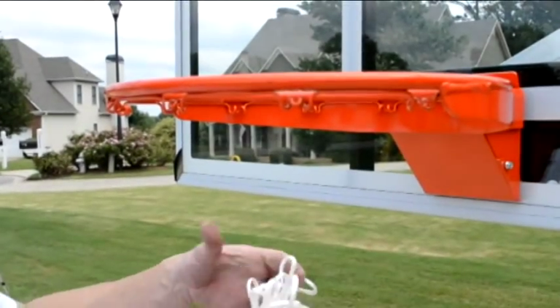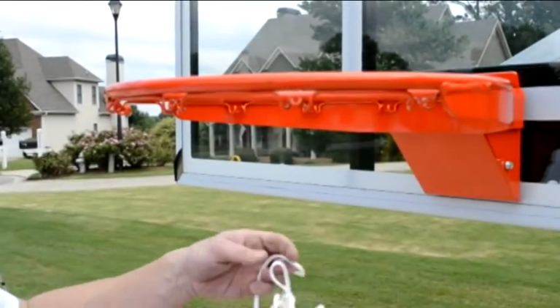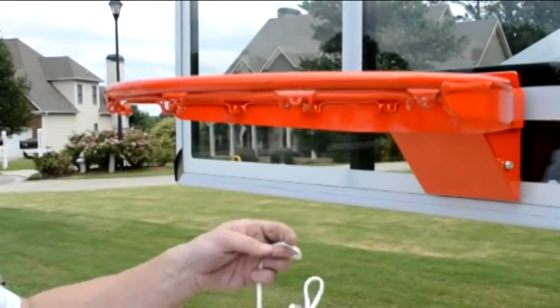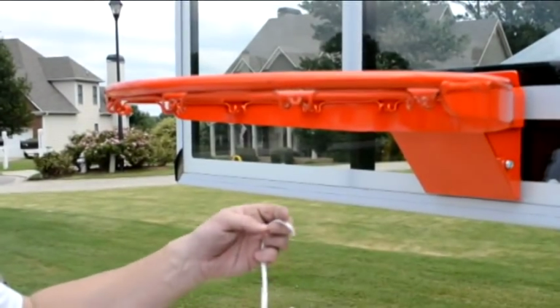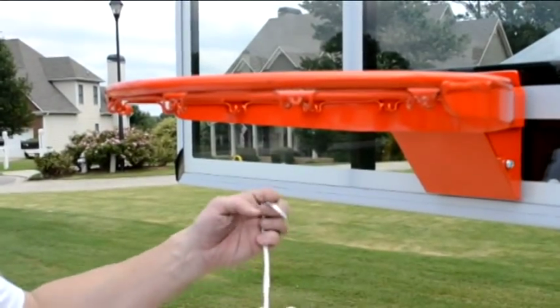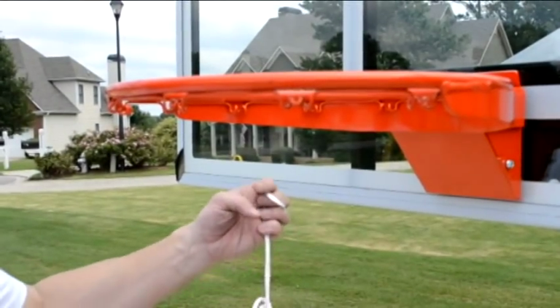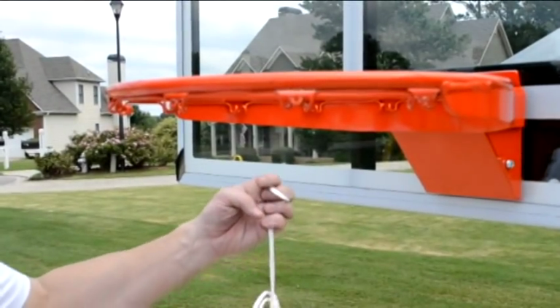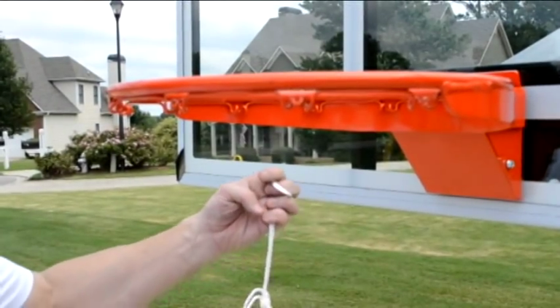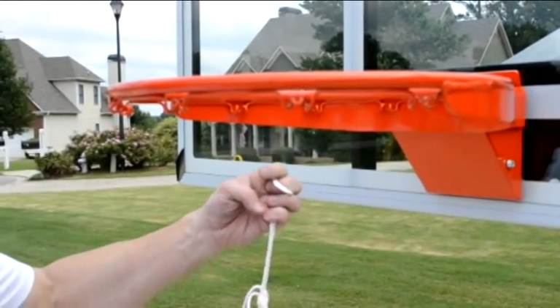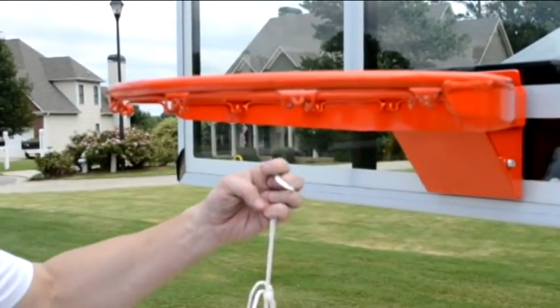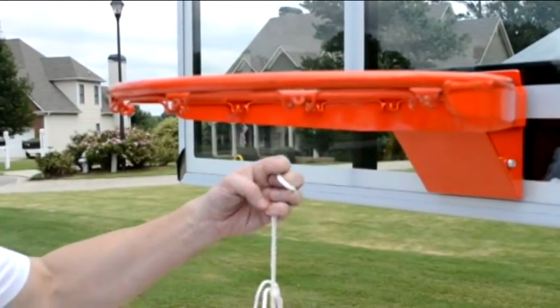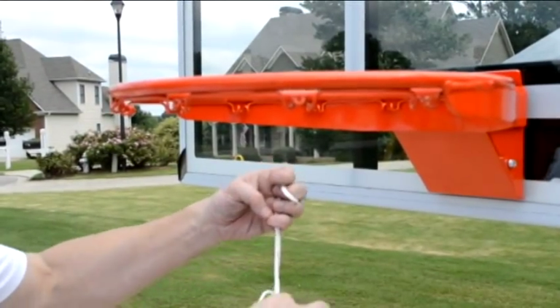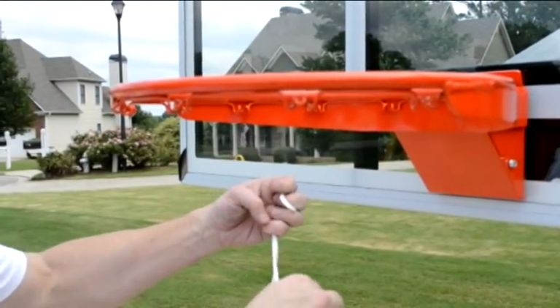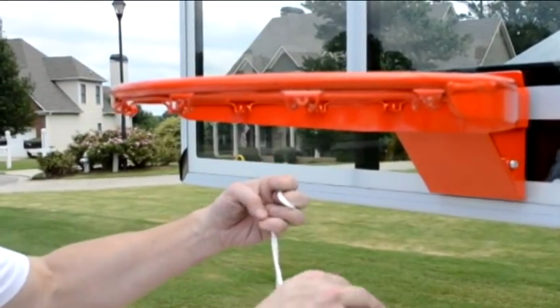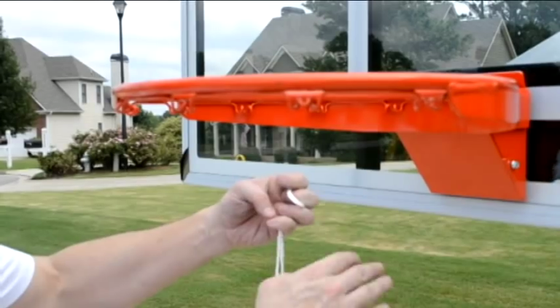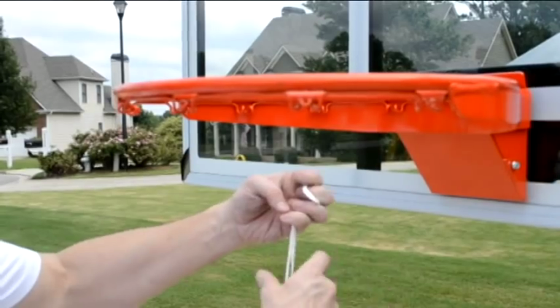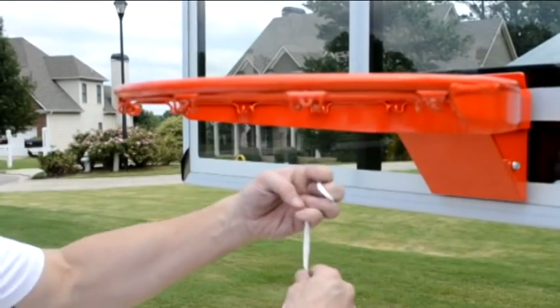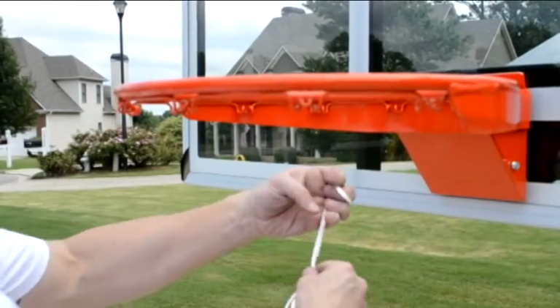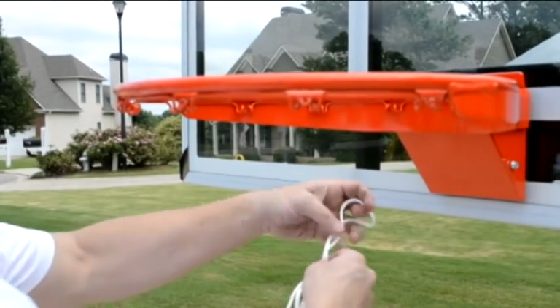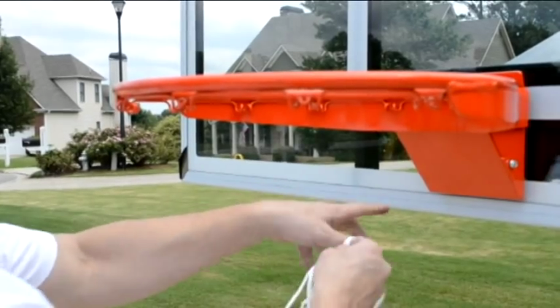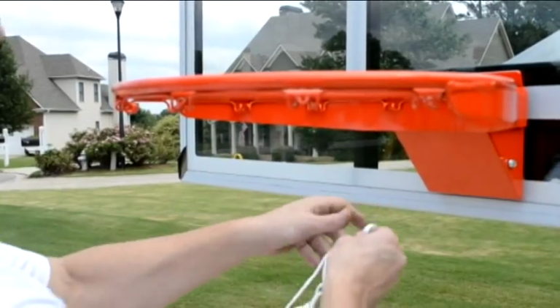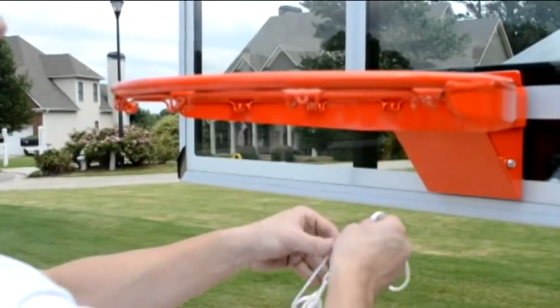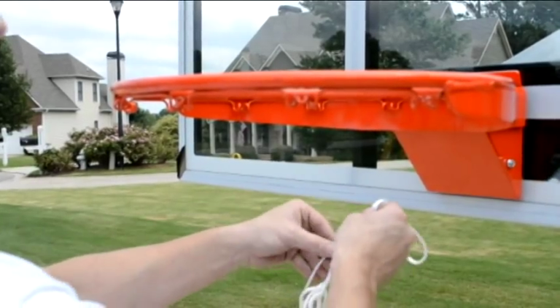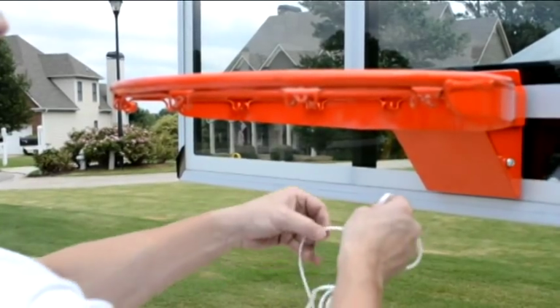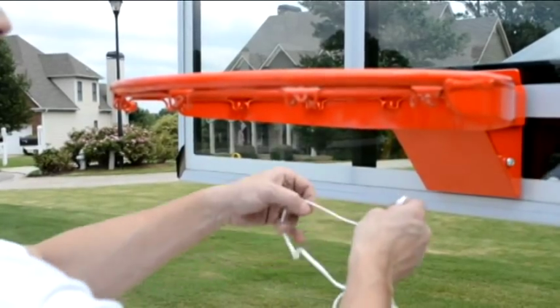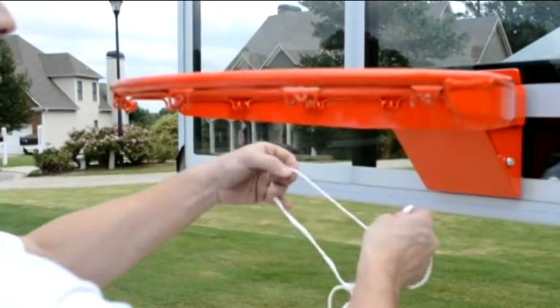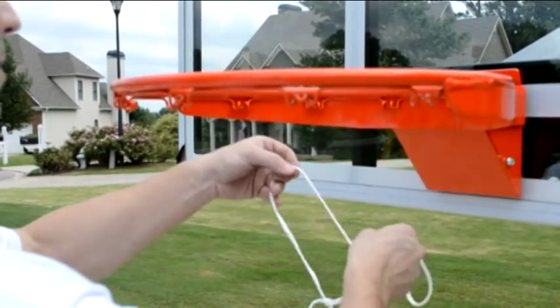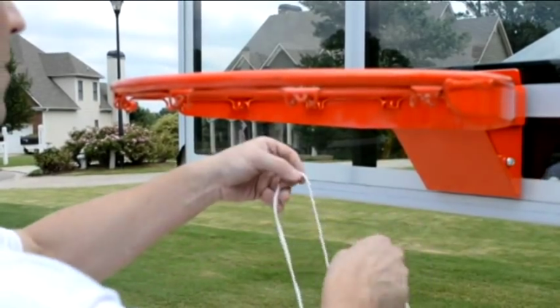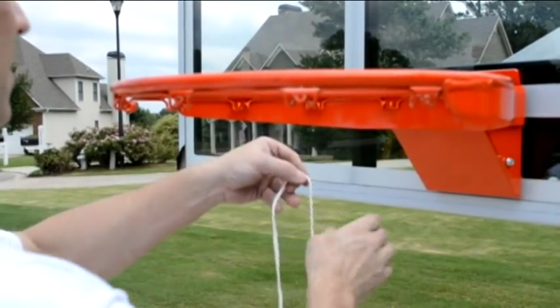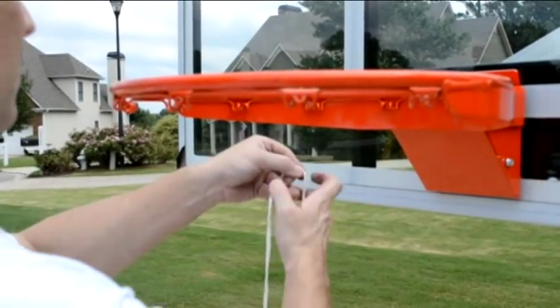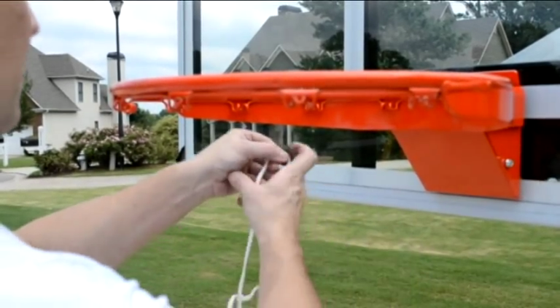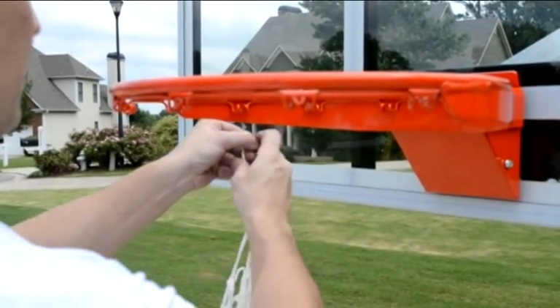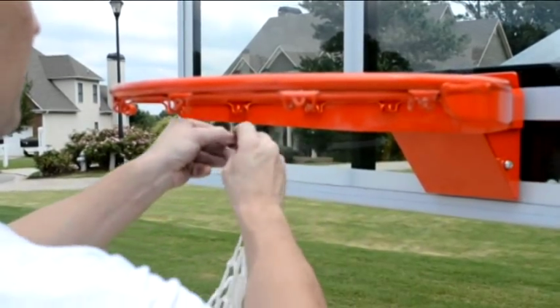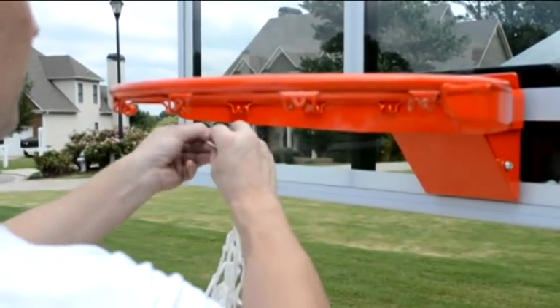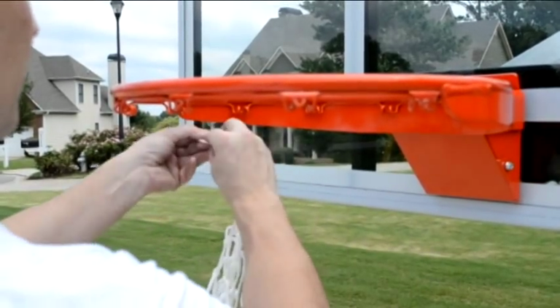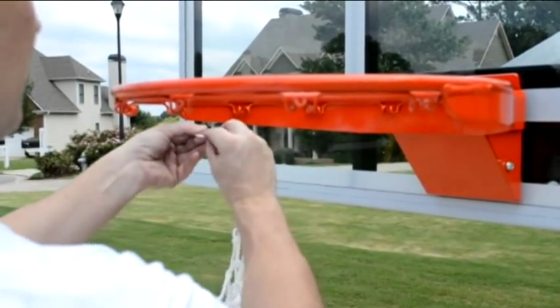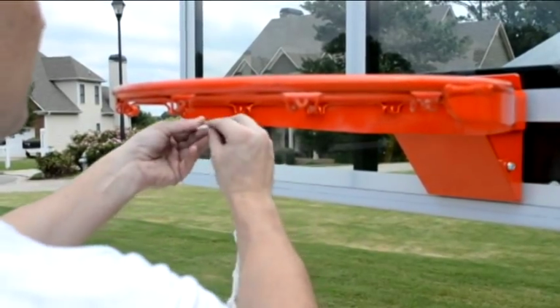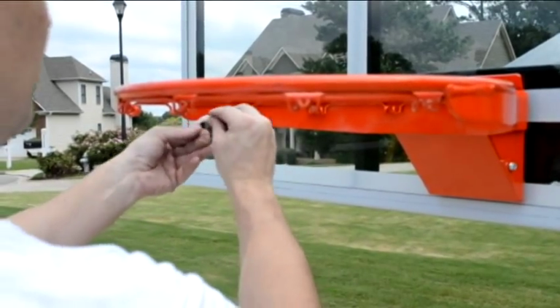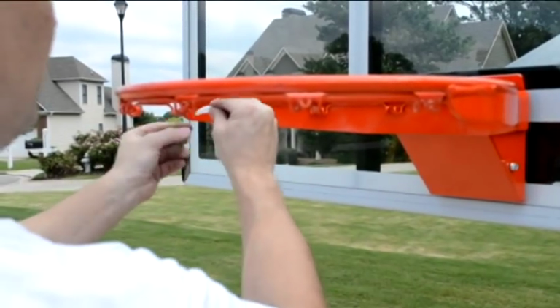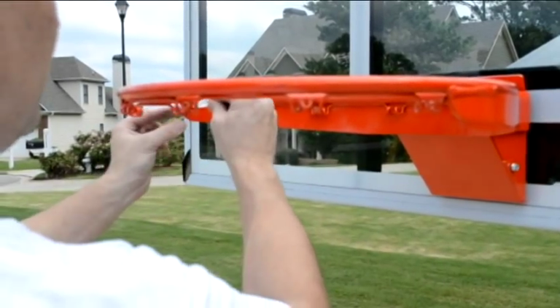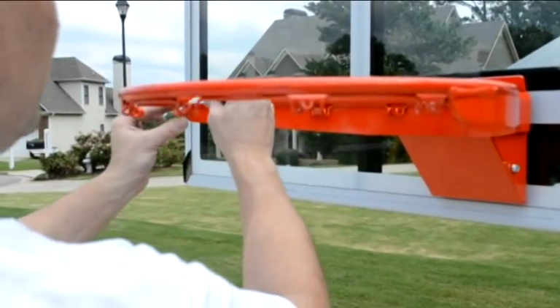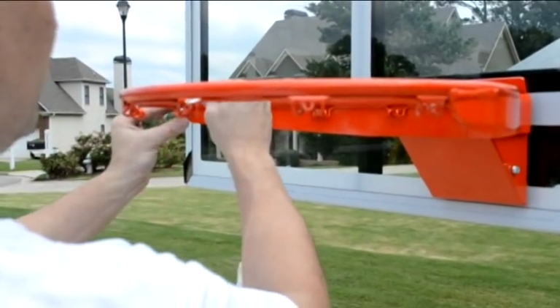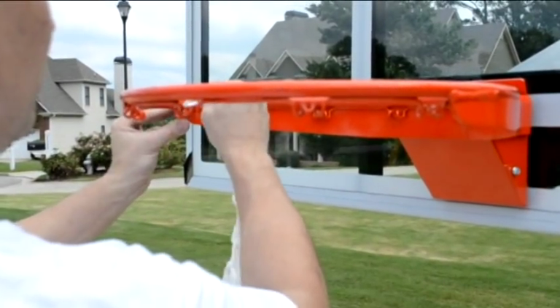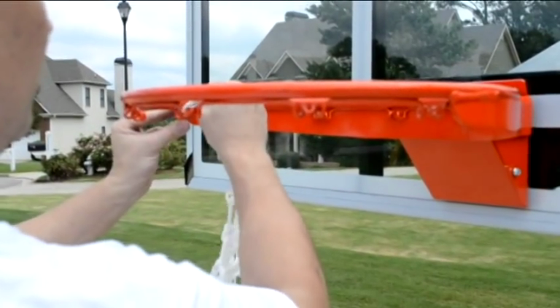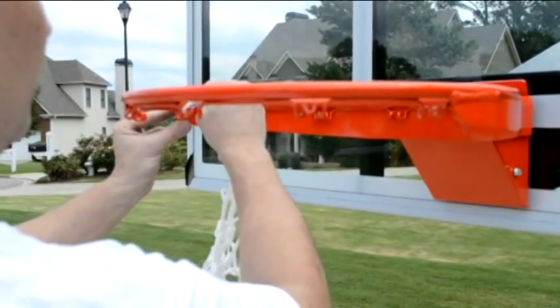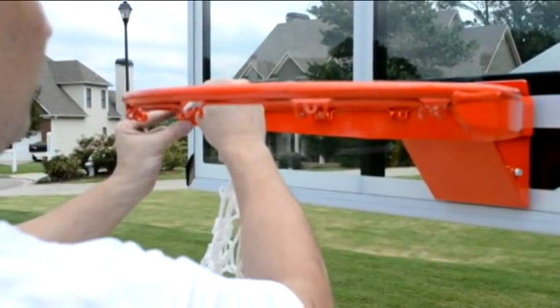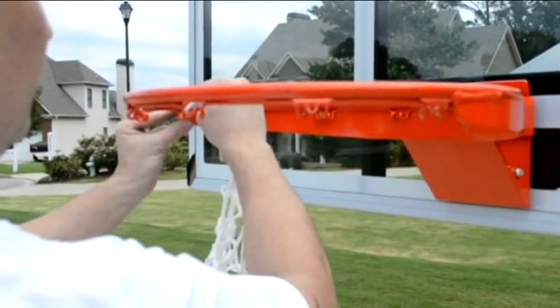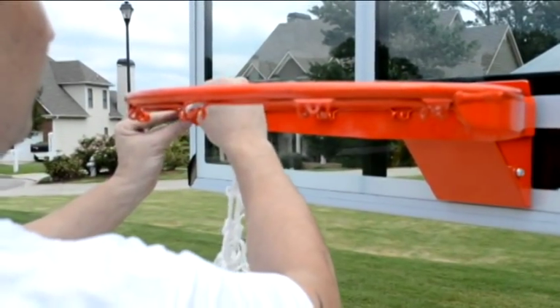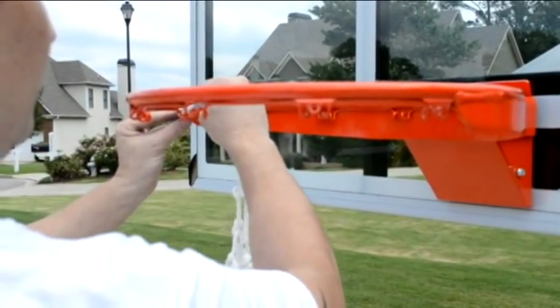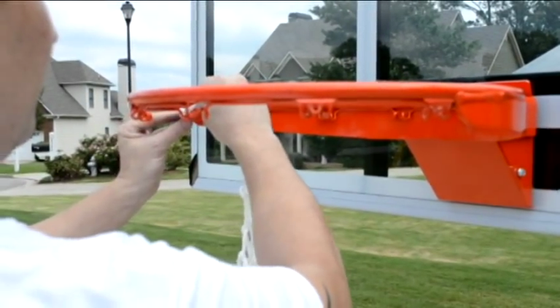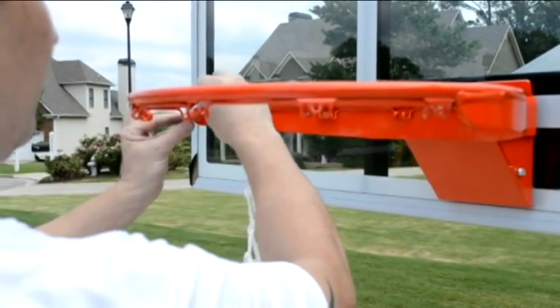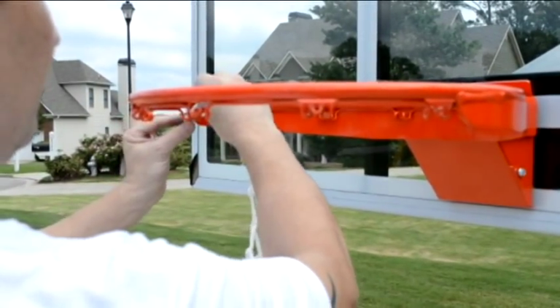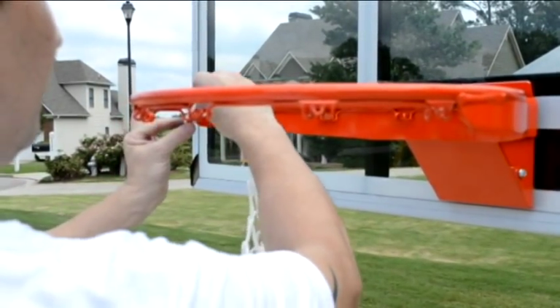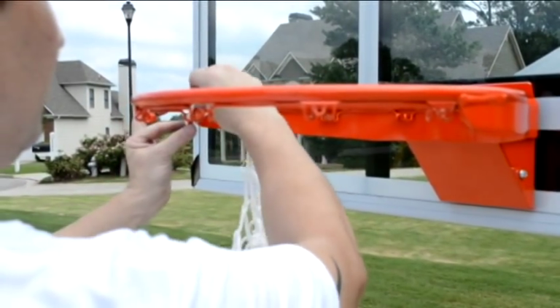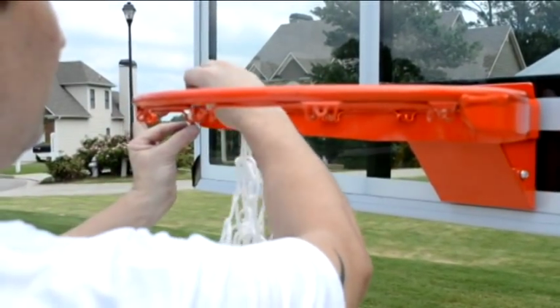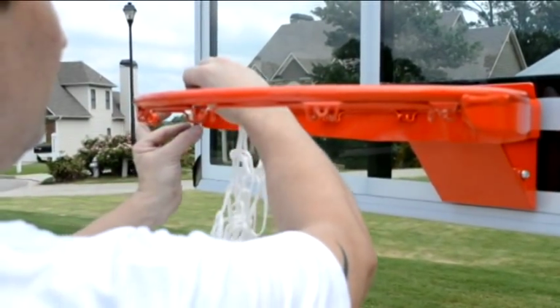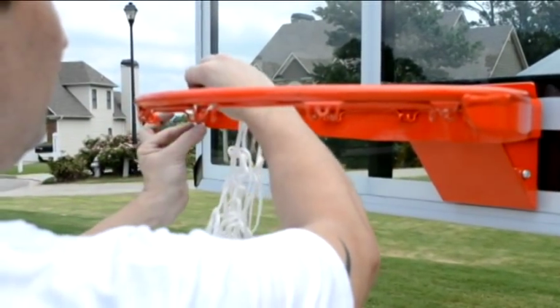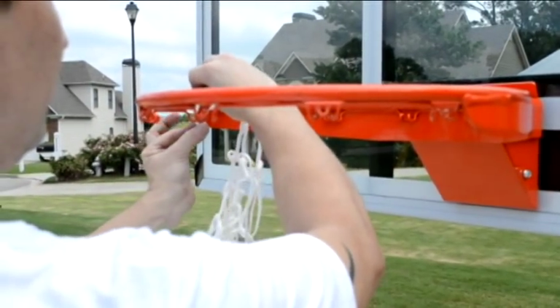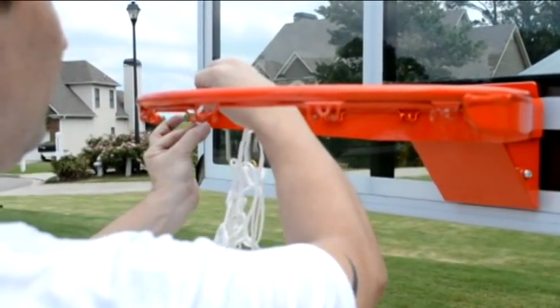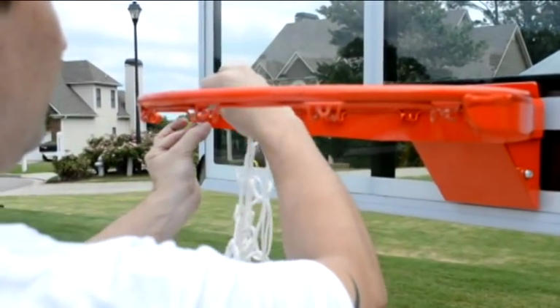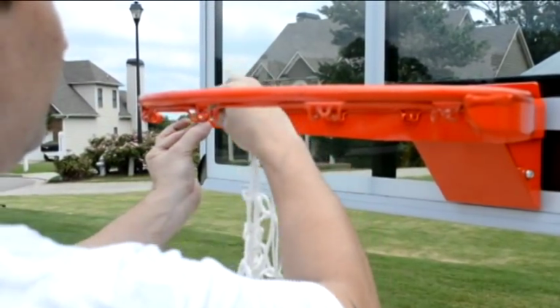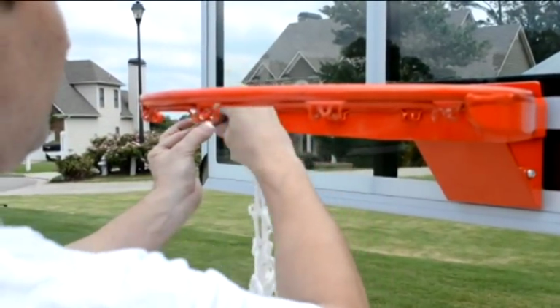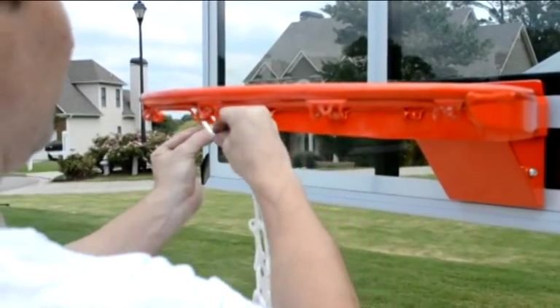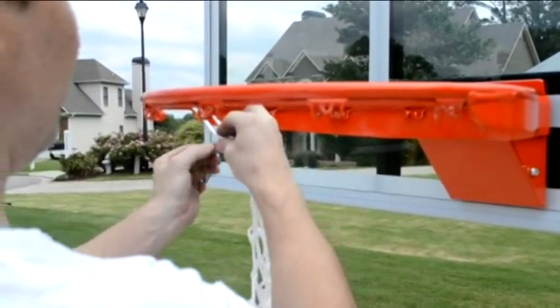Now that the rim is installed, you can attach the net and remove the protective plastic from around the backboard.